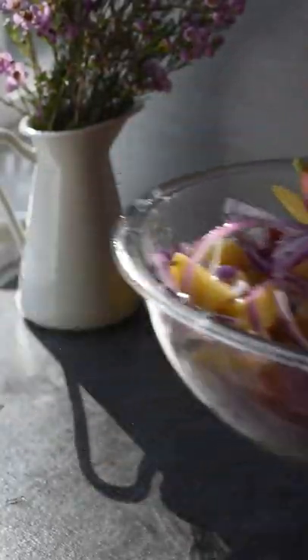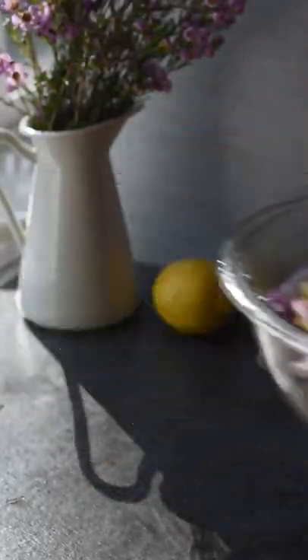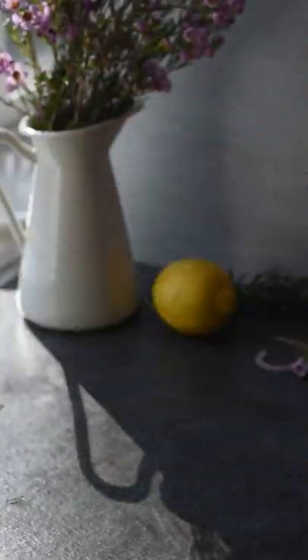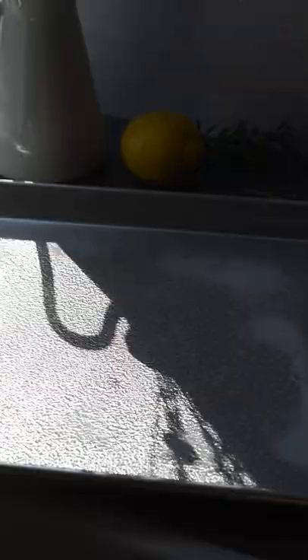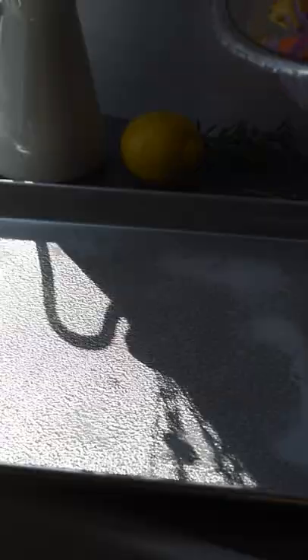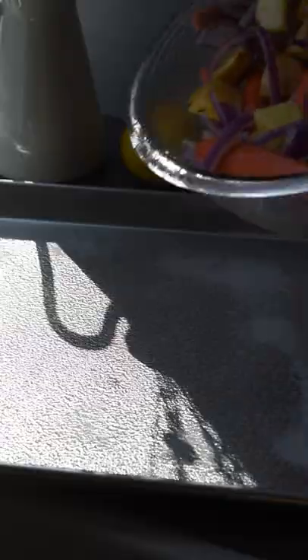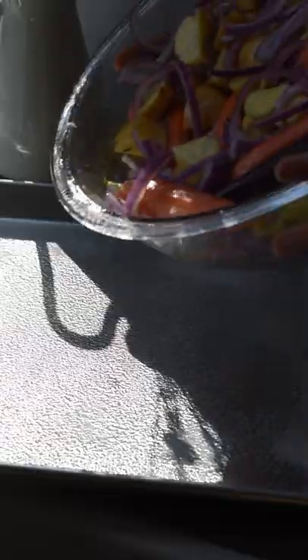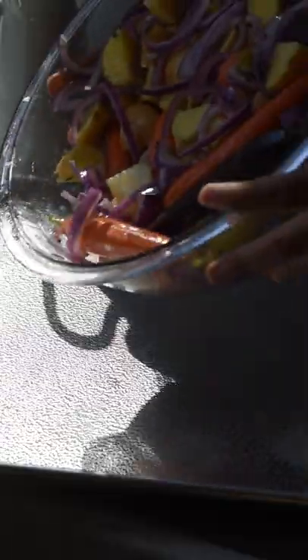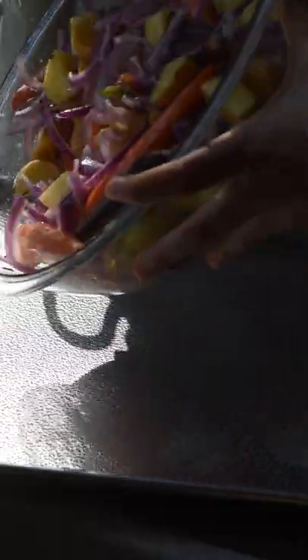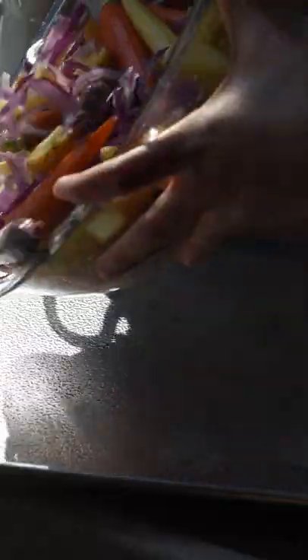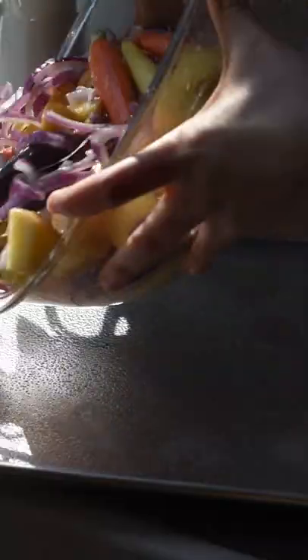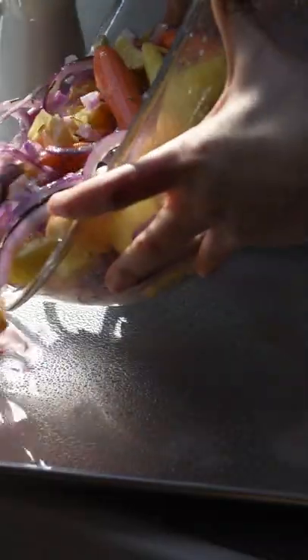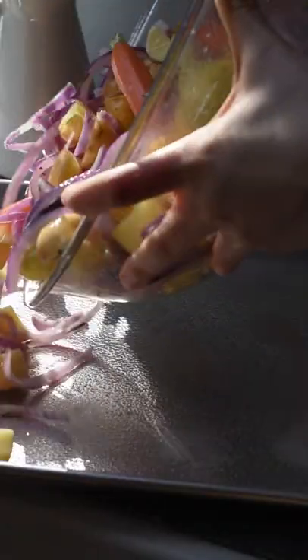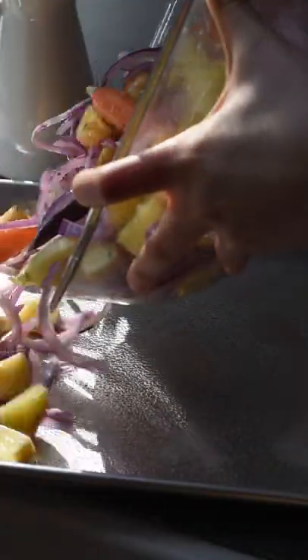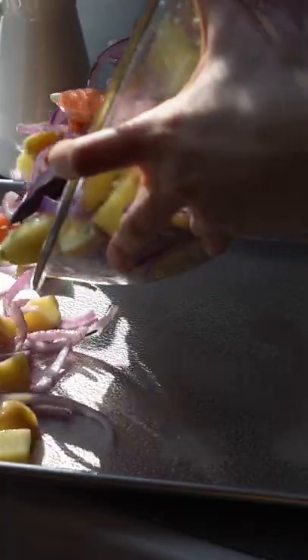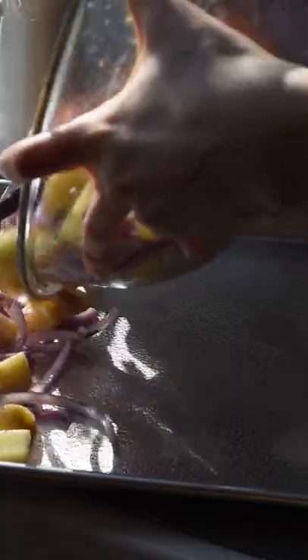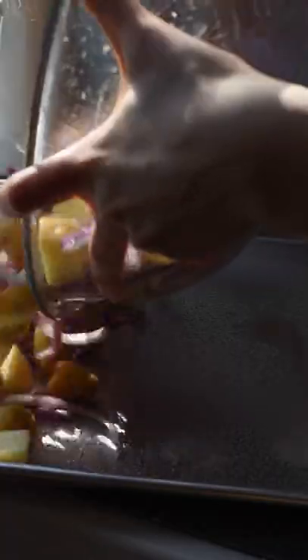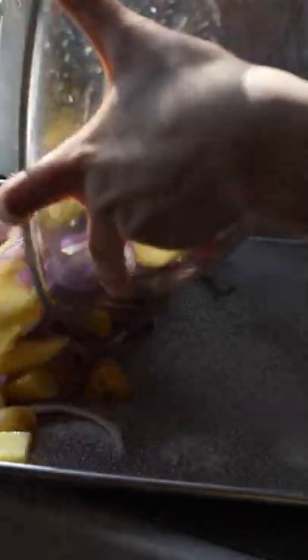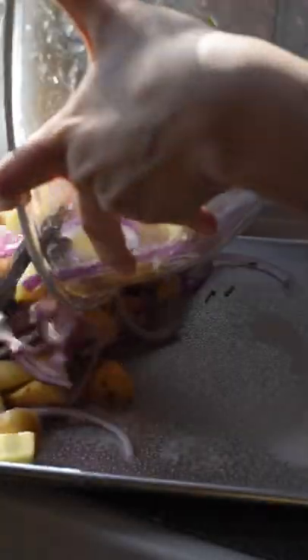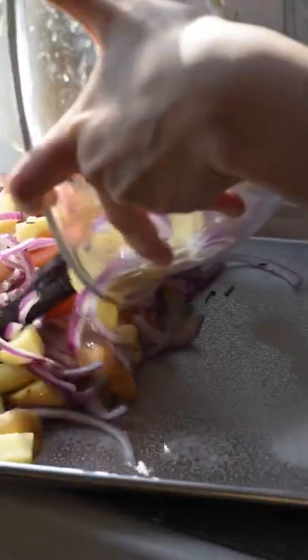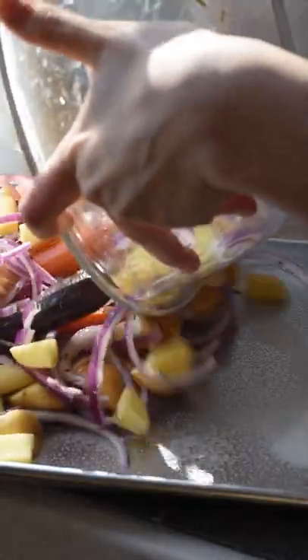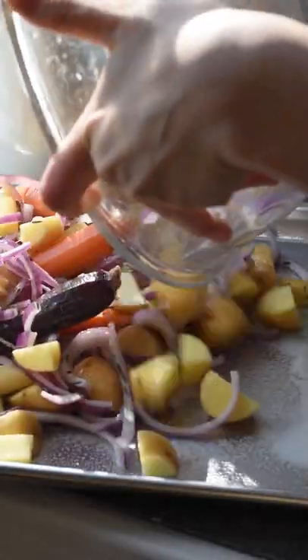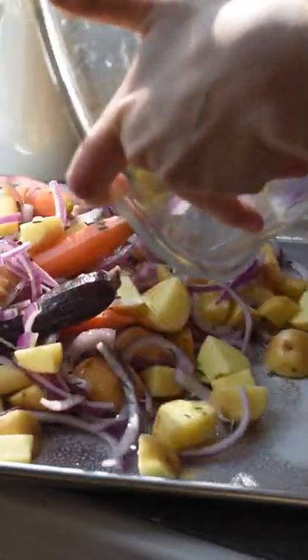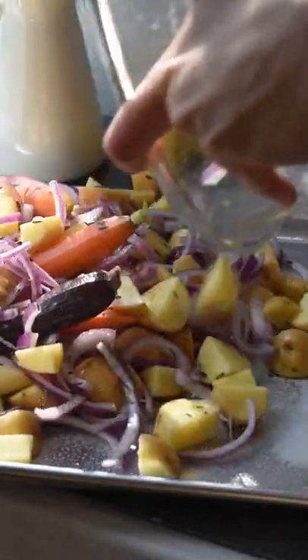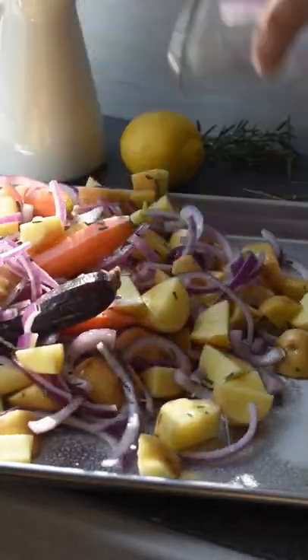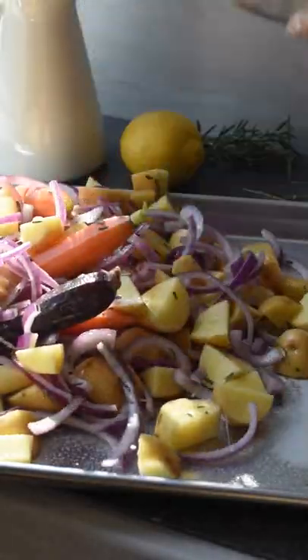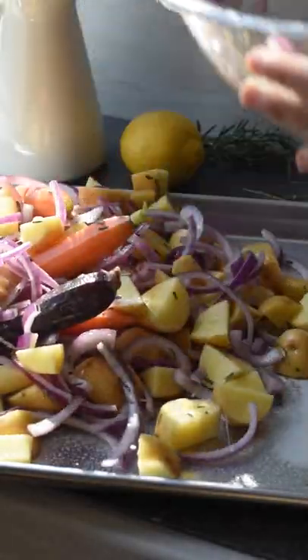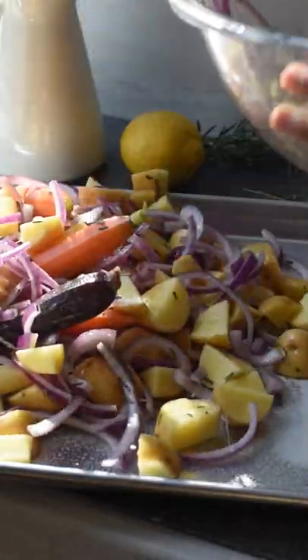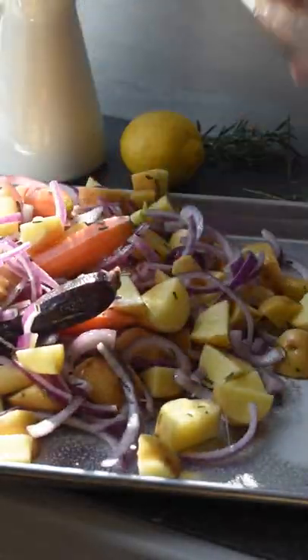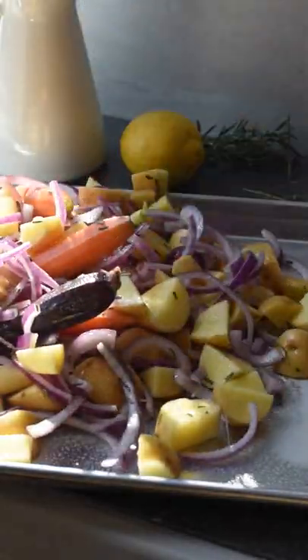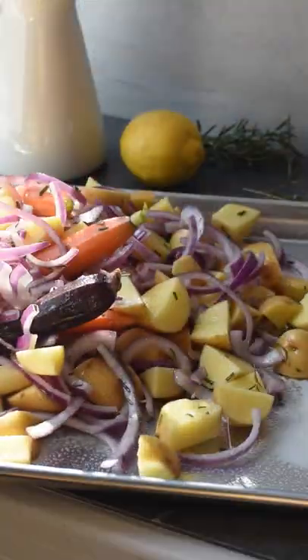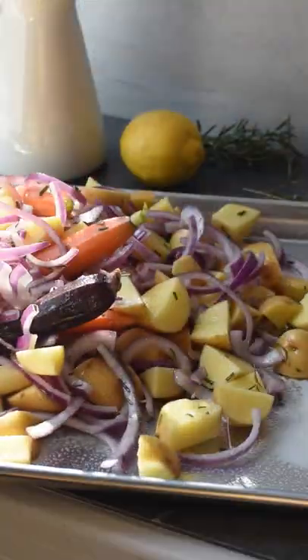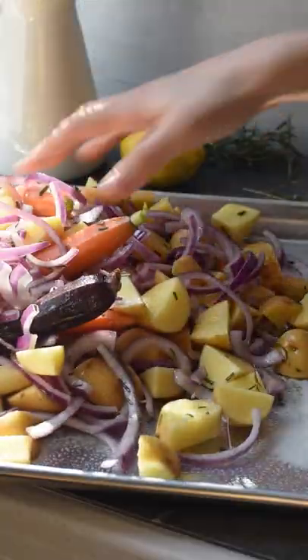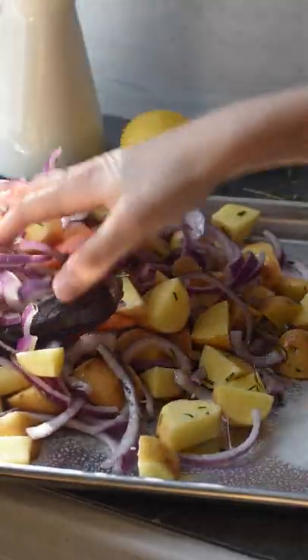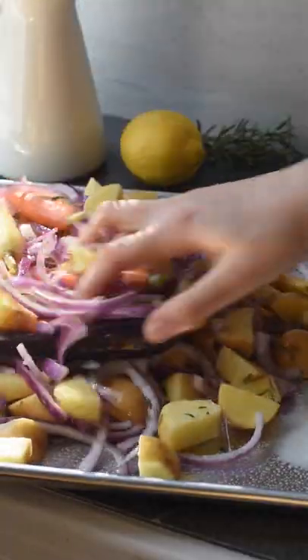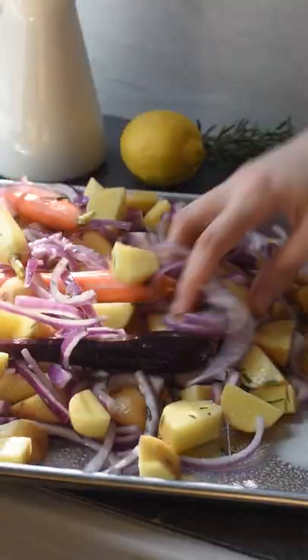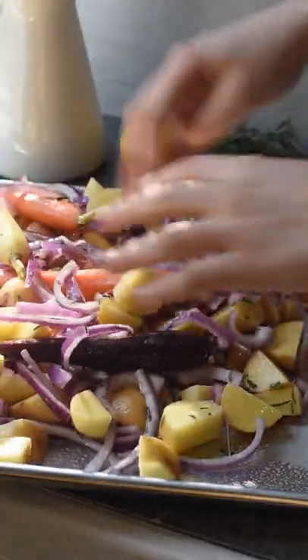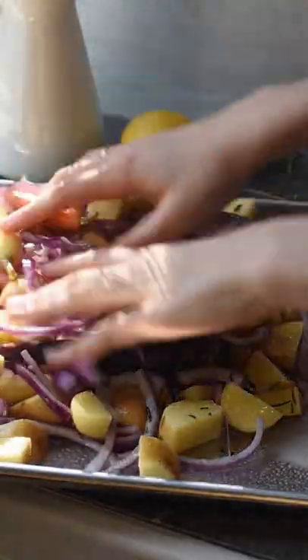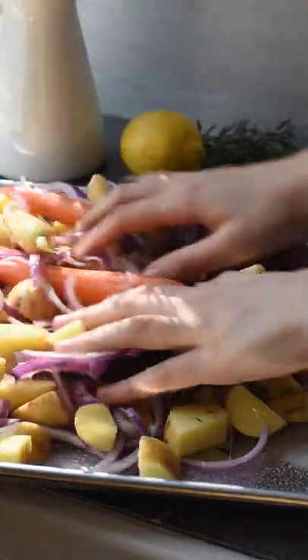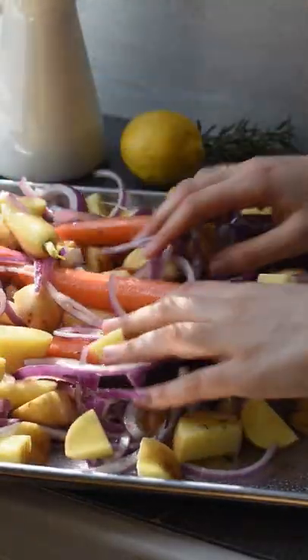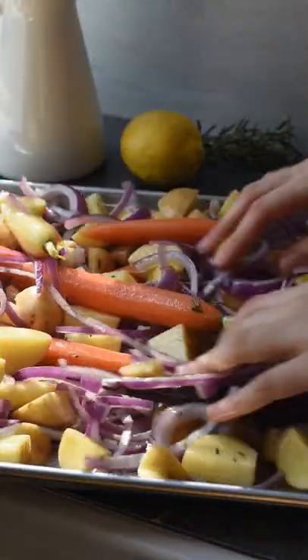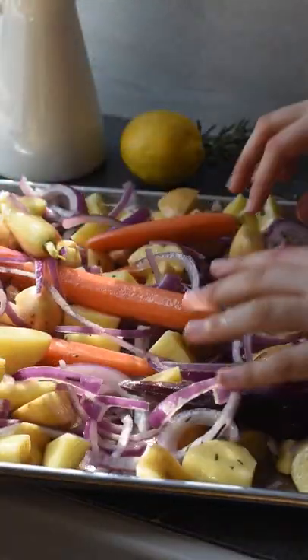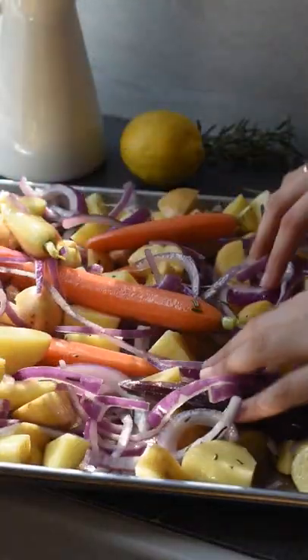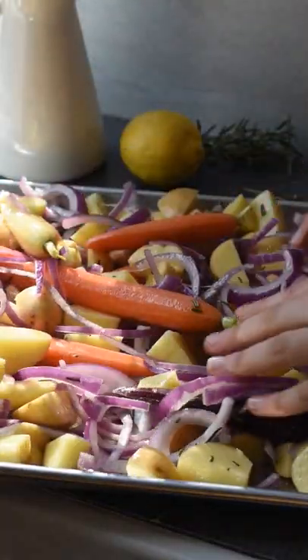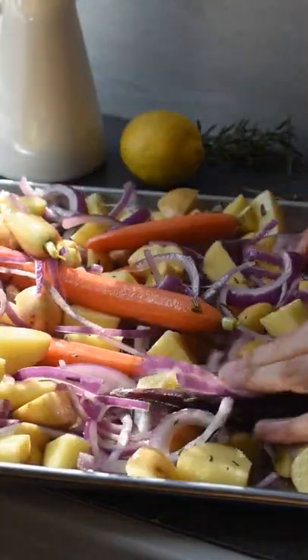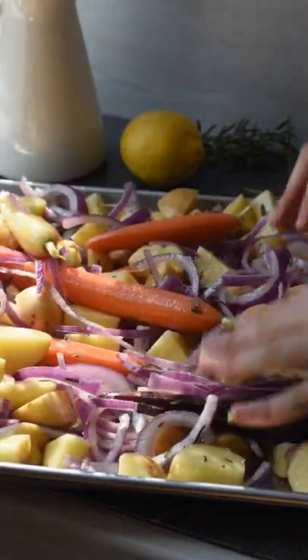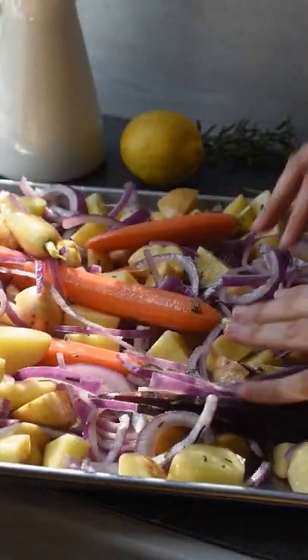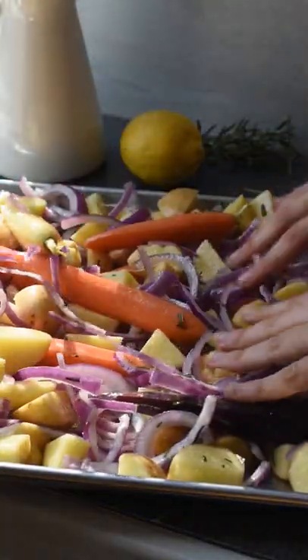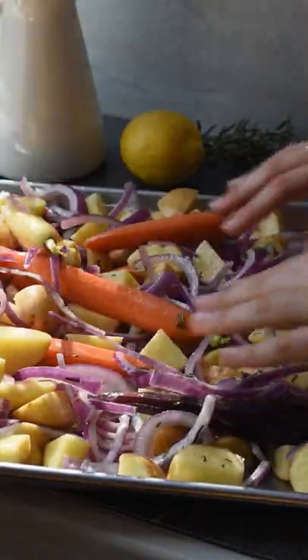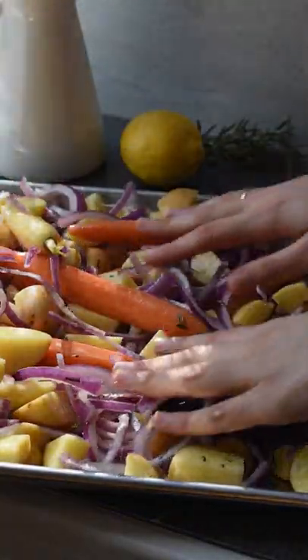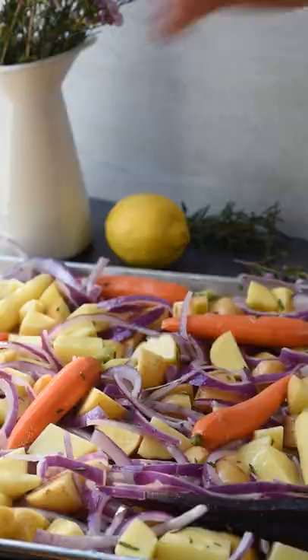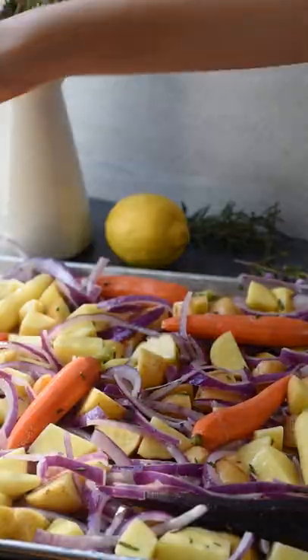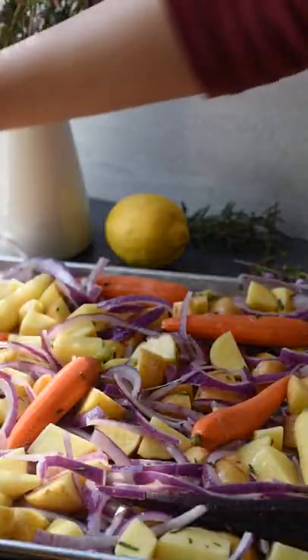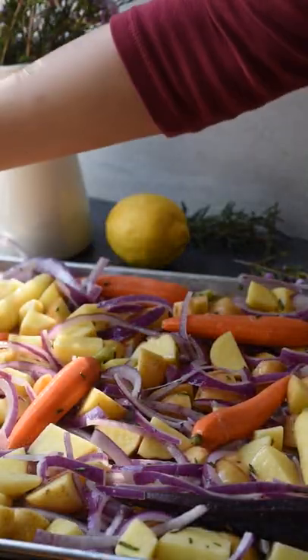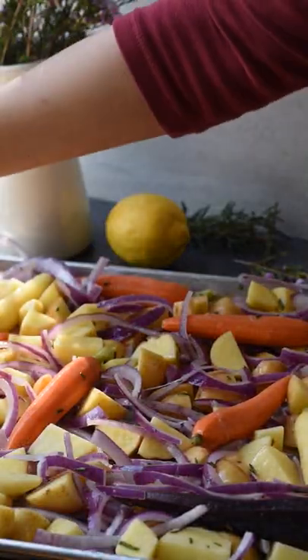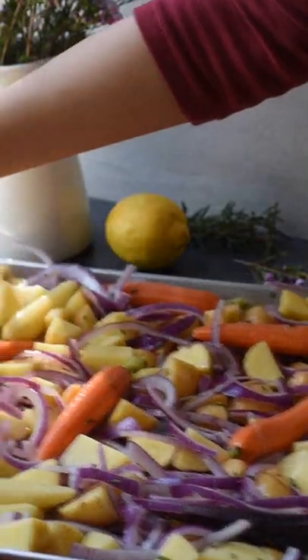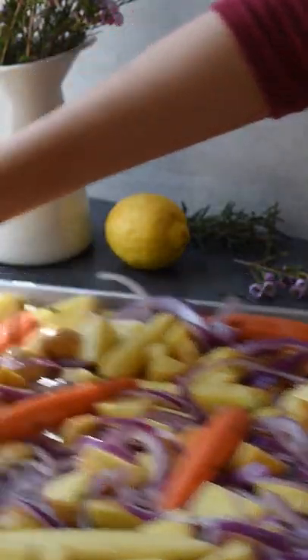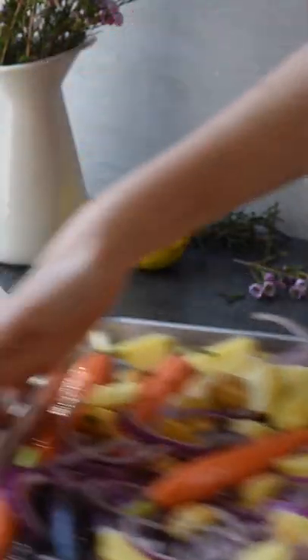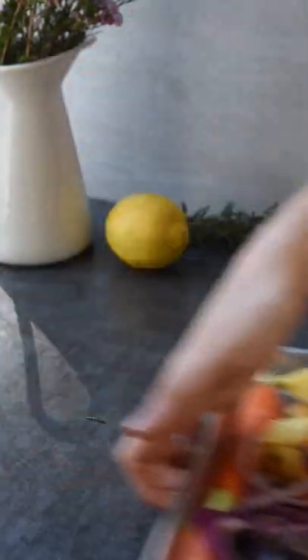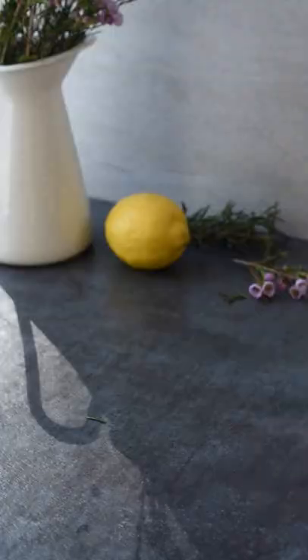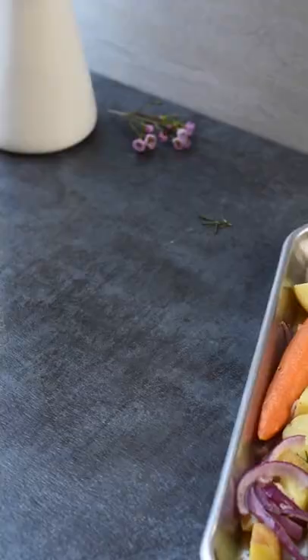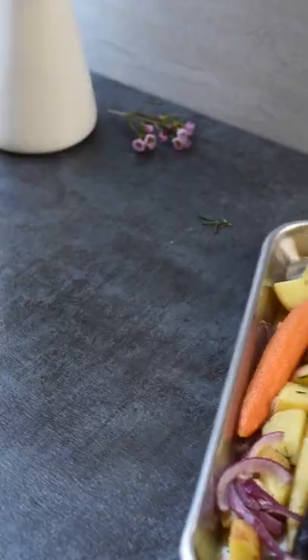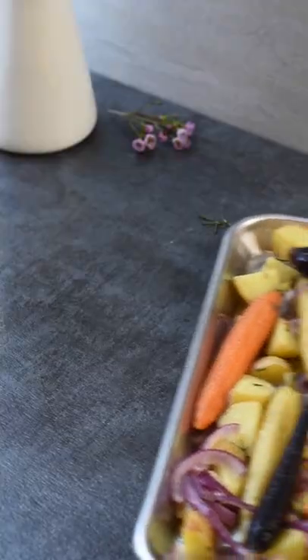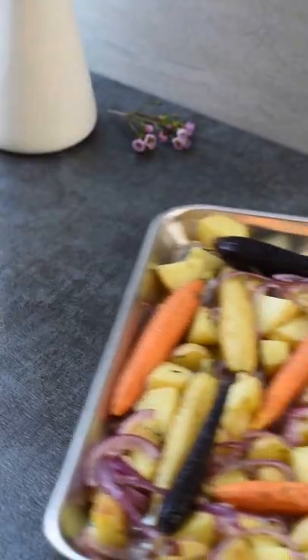Now pour all of your vegetables onto a very large baking tray and evenly spread them out. Bake the vegetables at 400 degrees for 25 minutes.